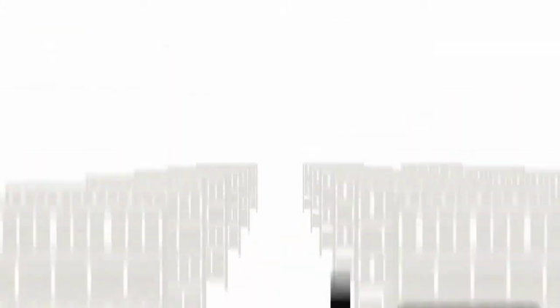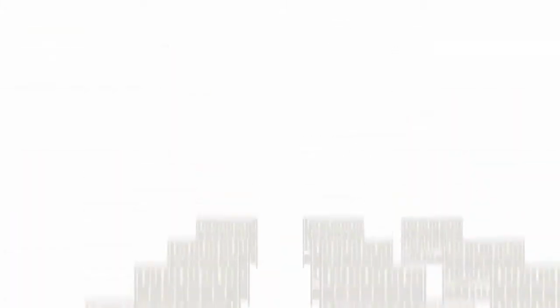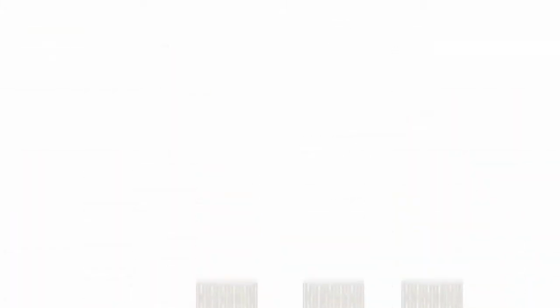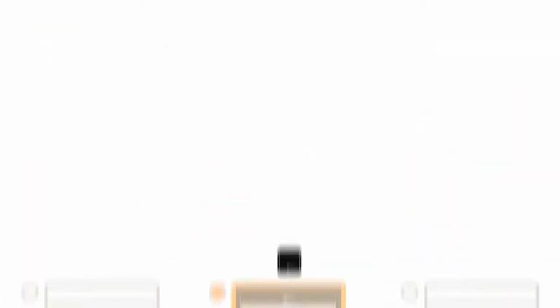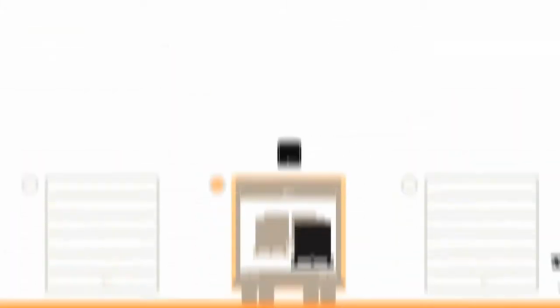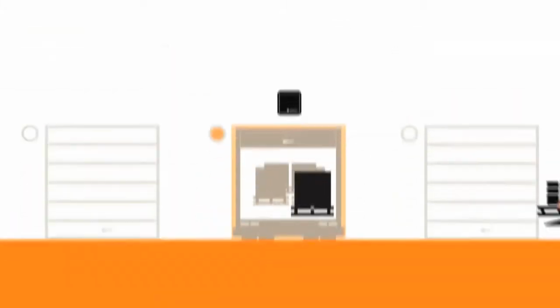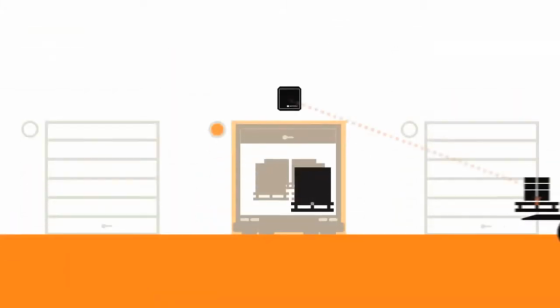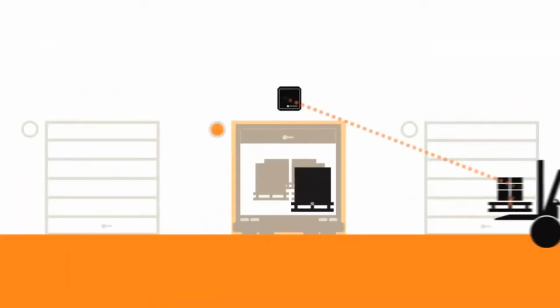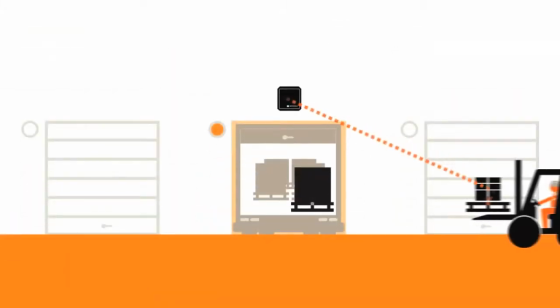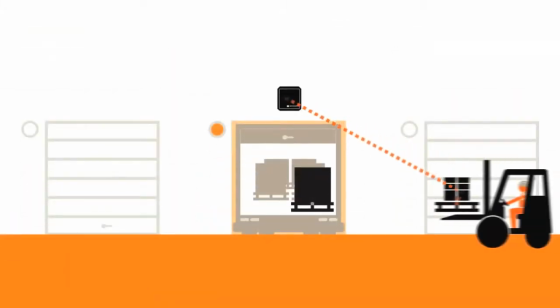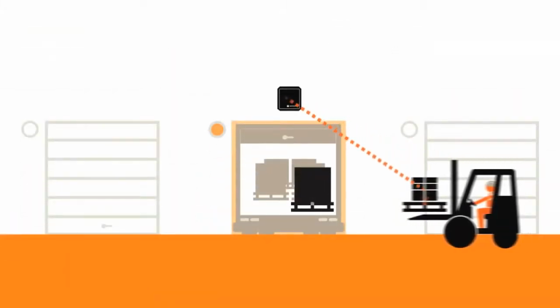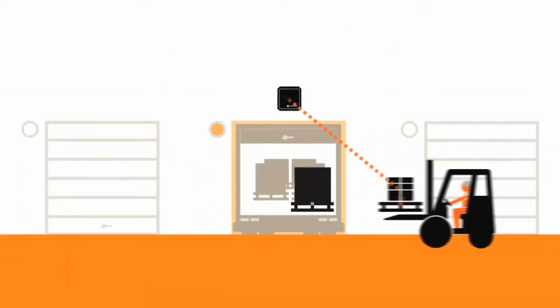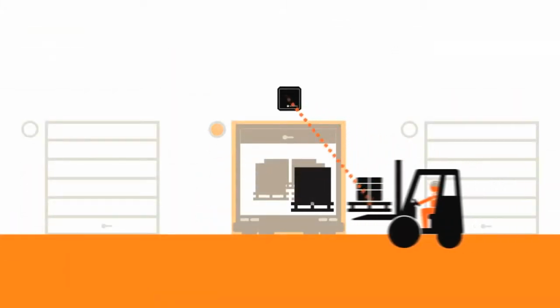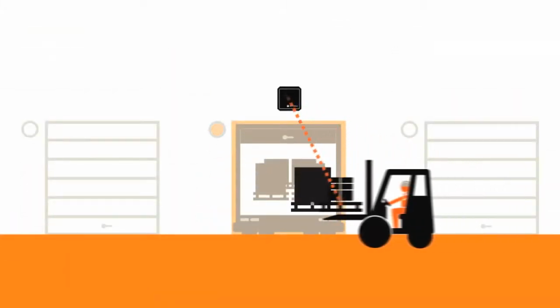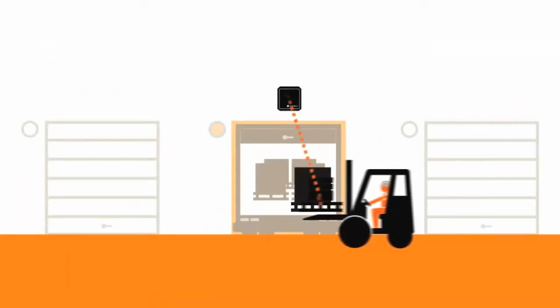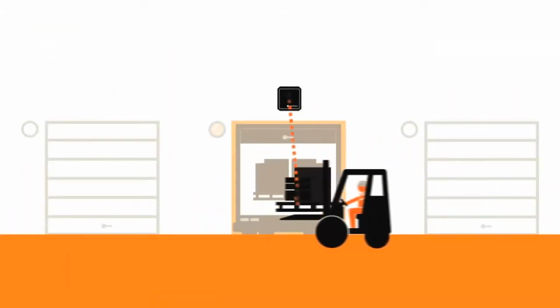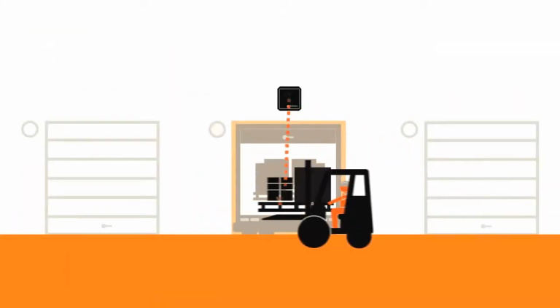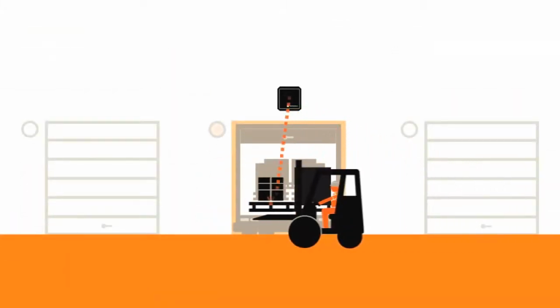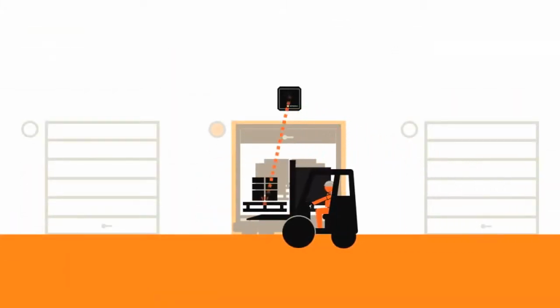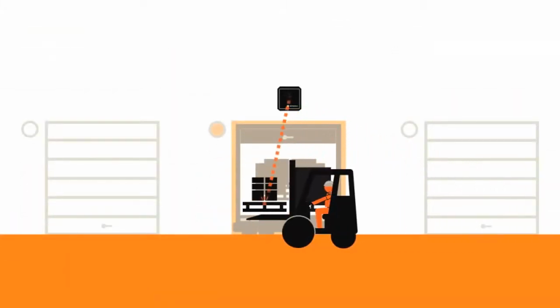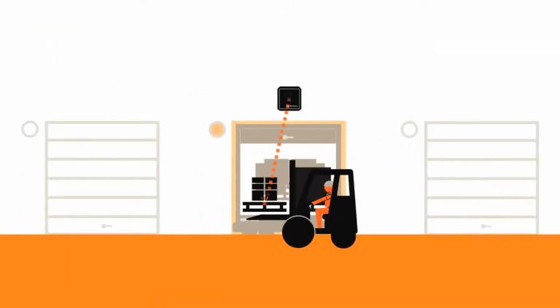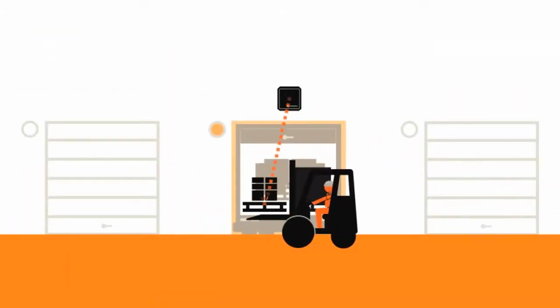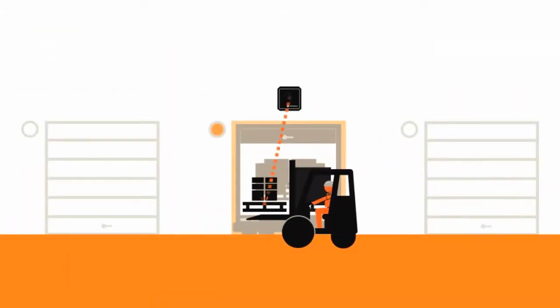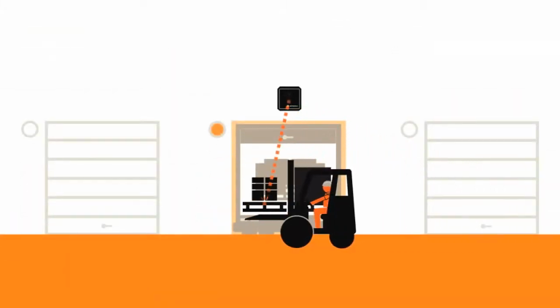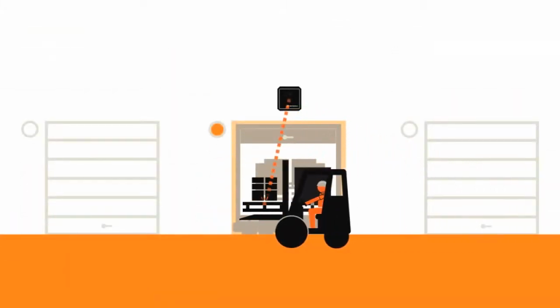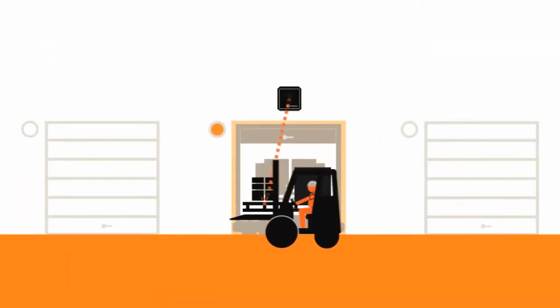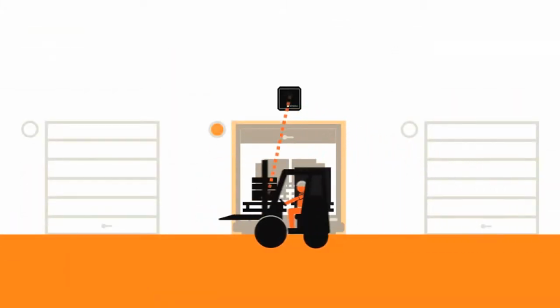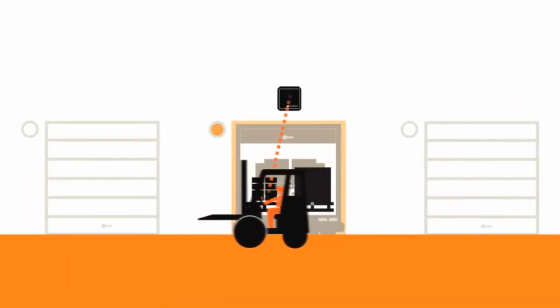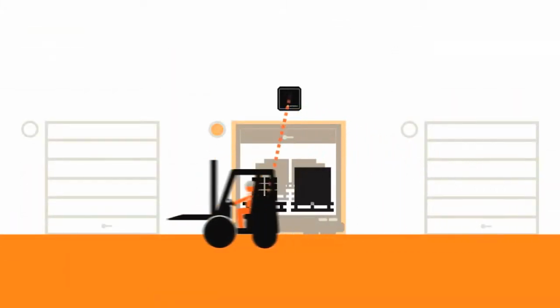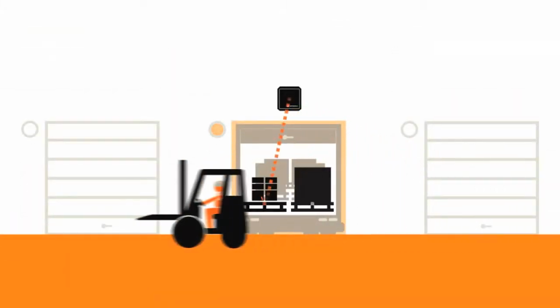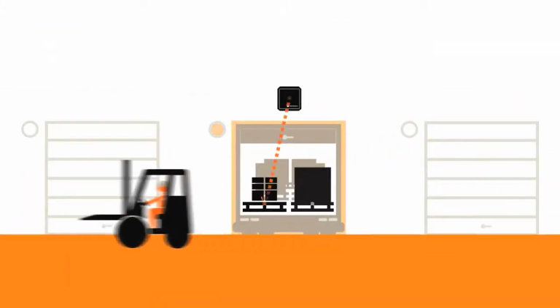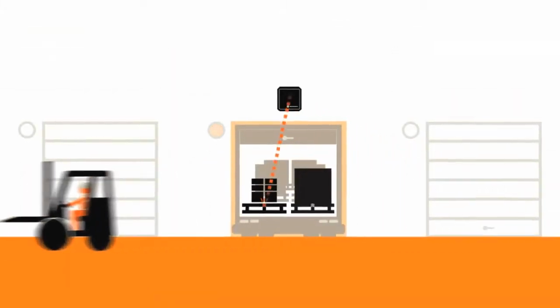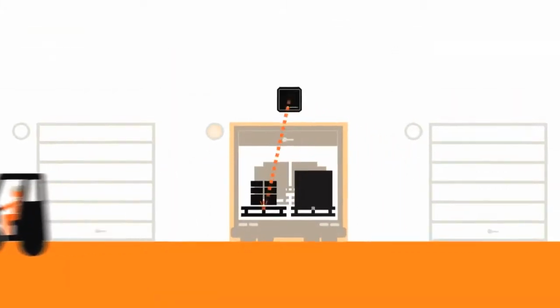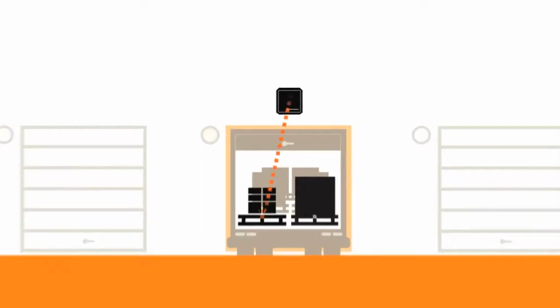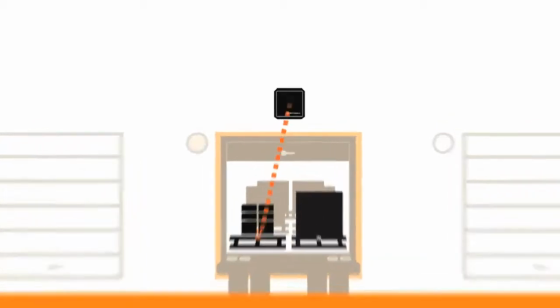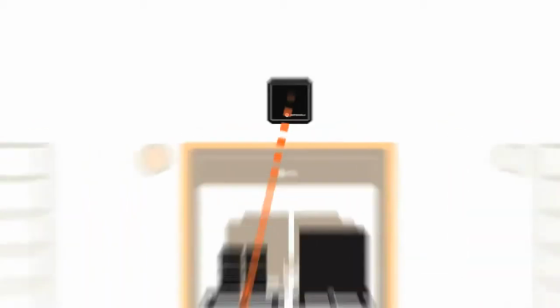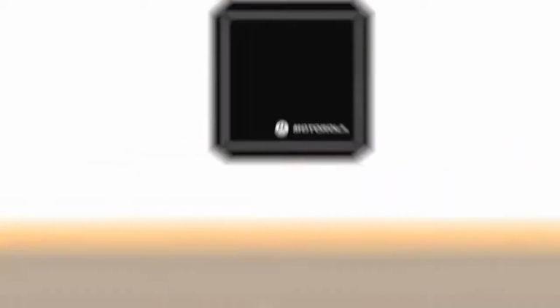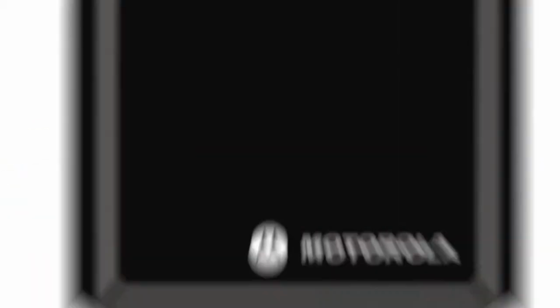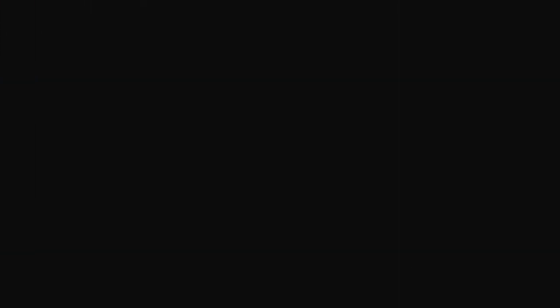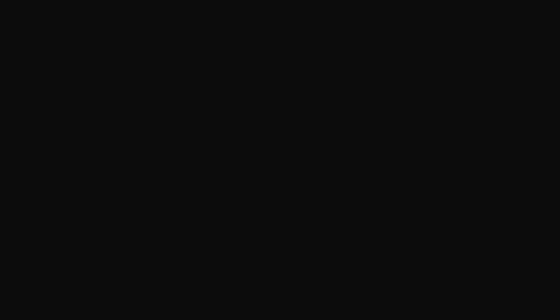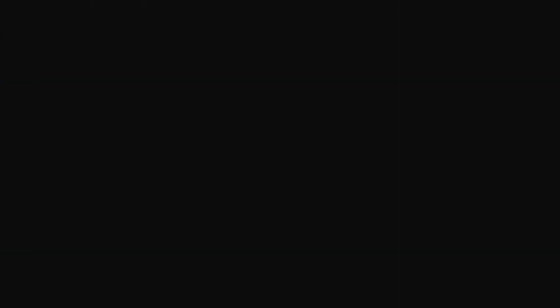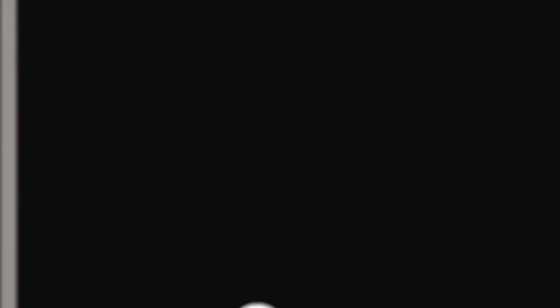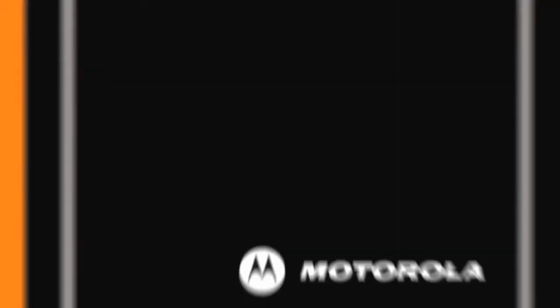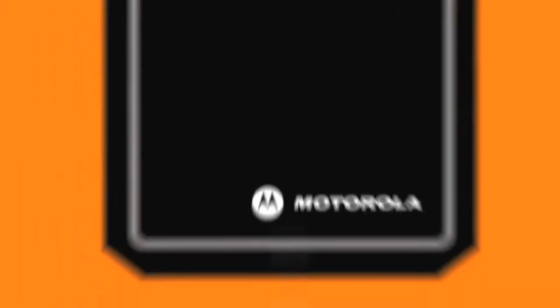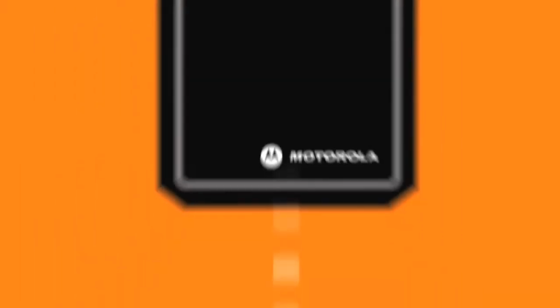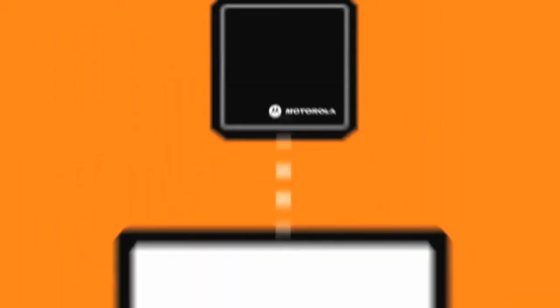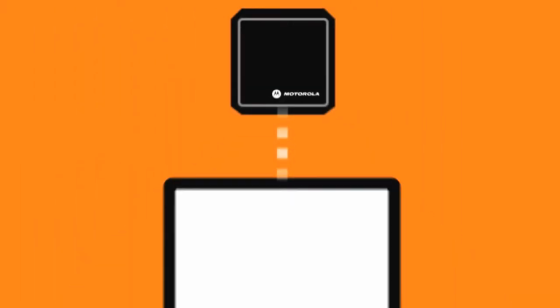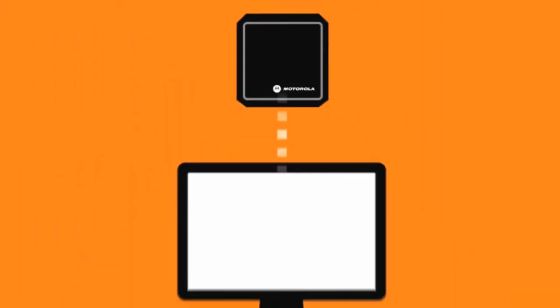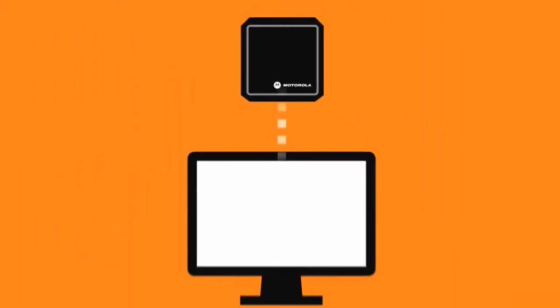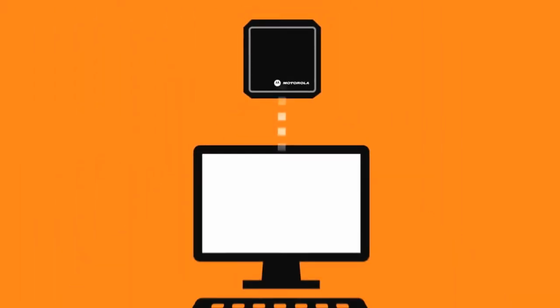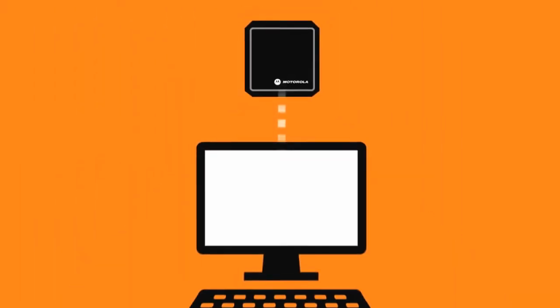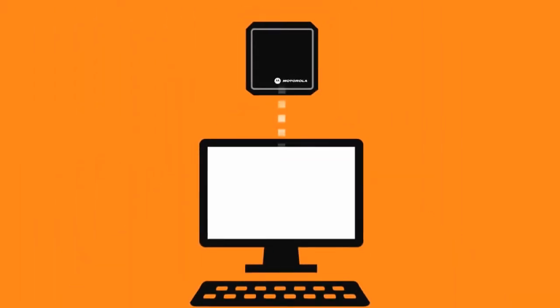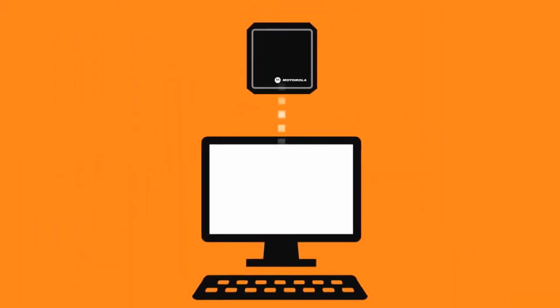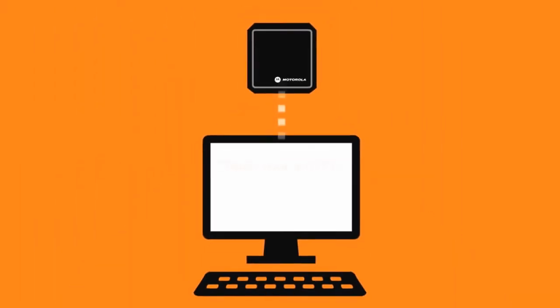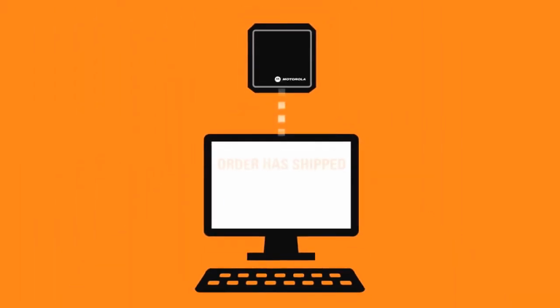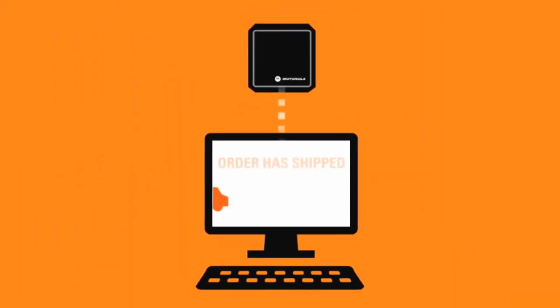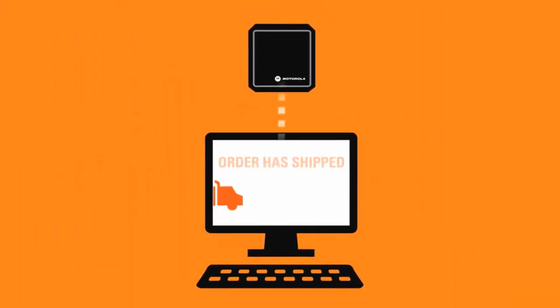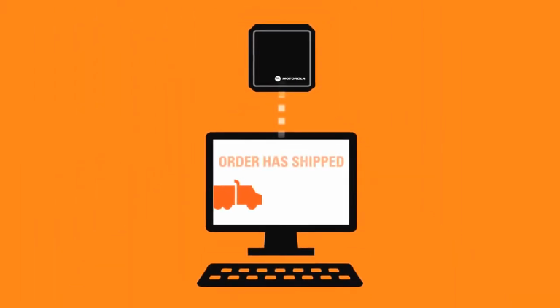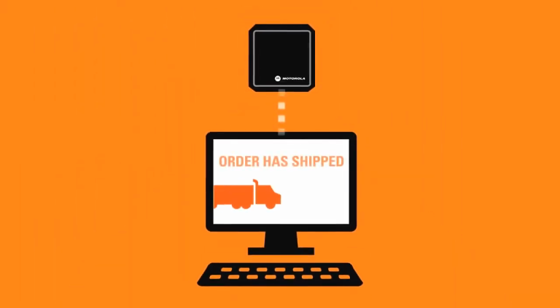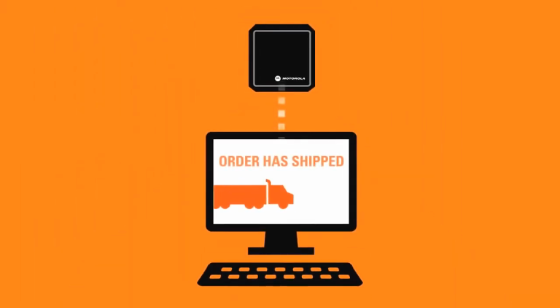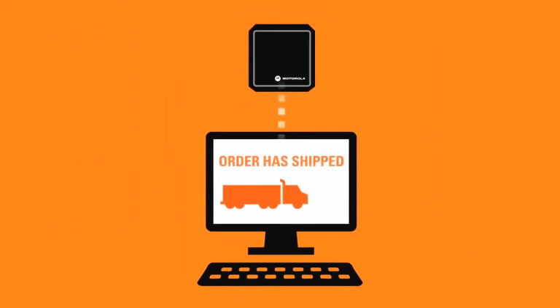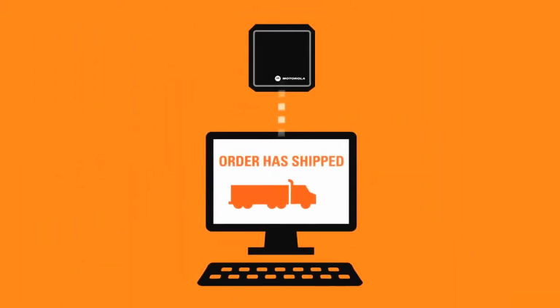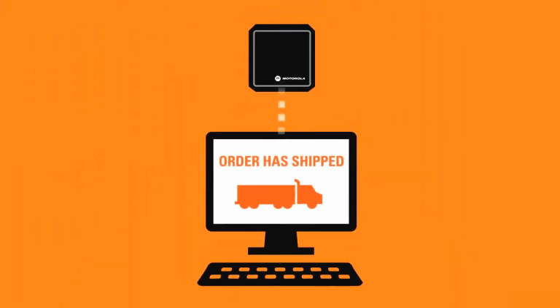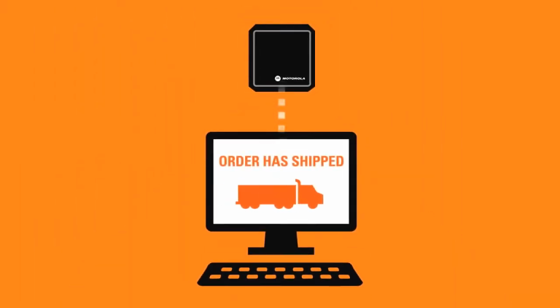The reusable RFID container is tracked as it is loaded on a delivery vehicle. An automated shipping notice is sent to the customer.